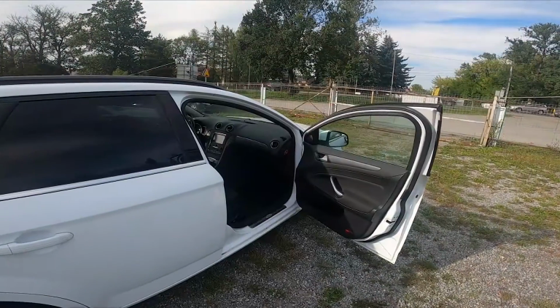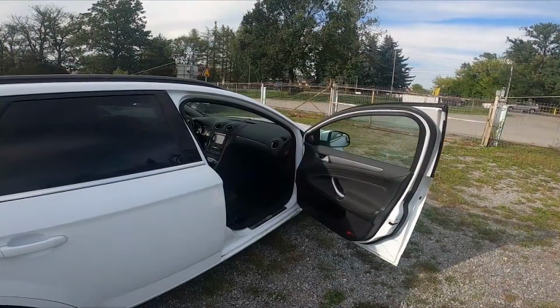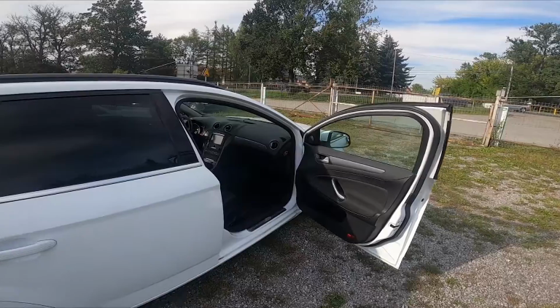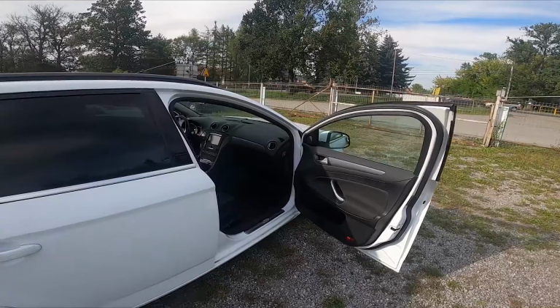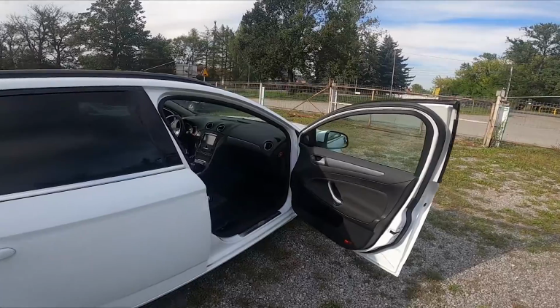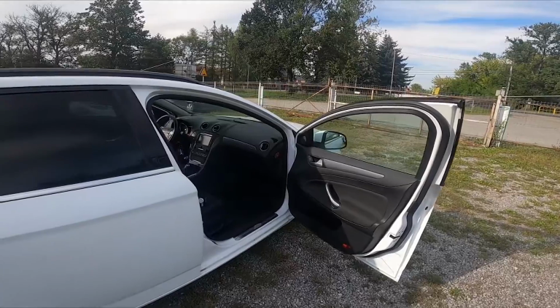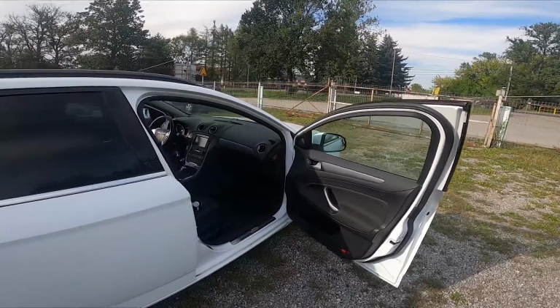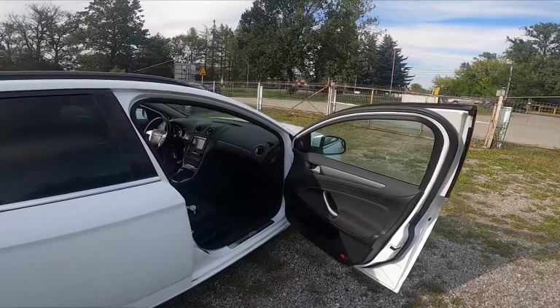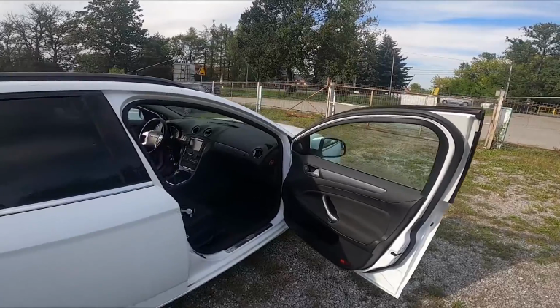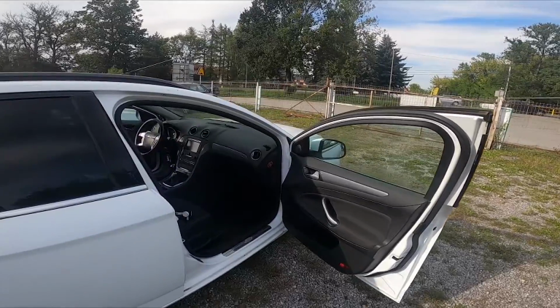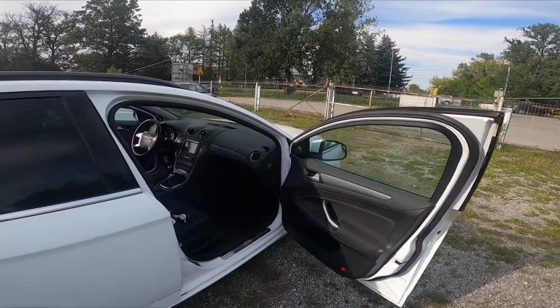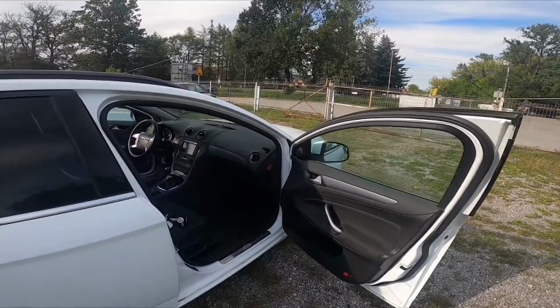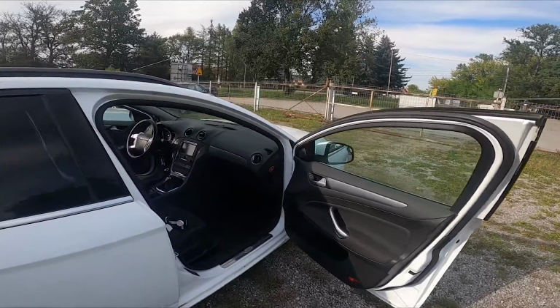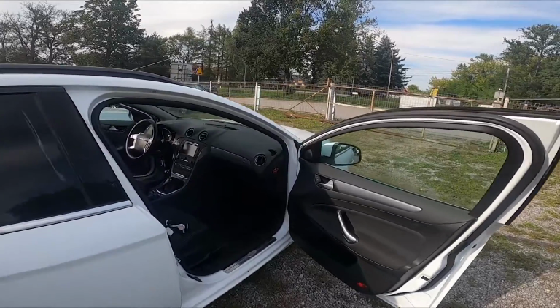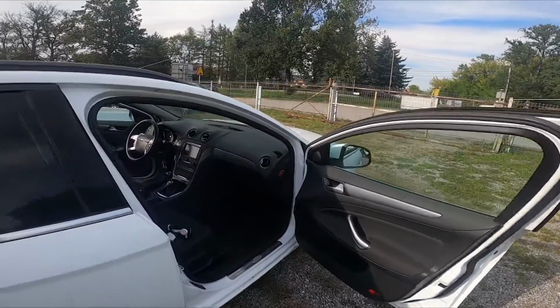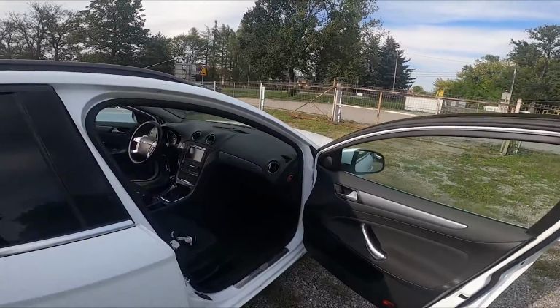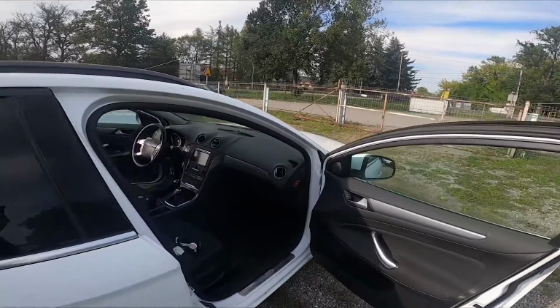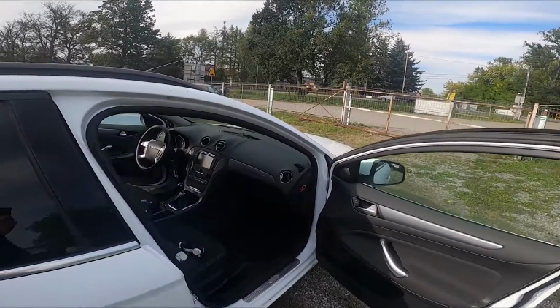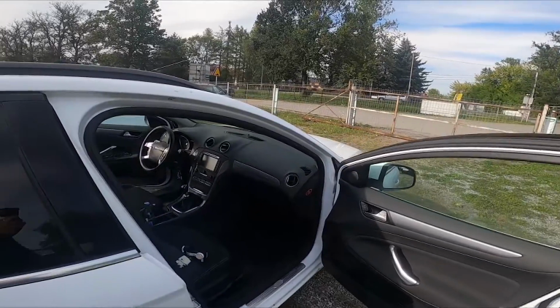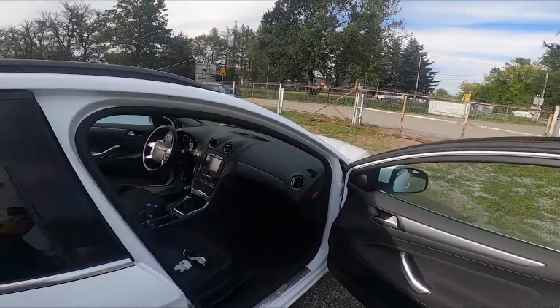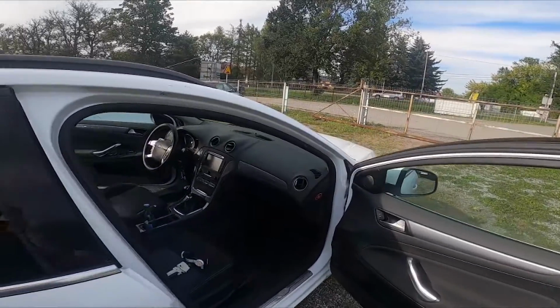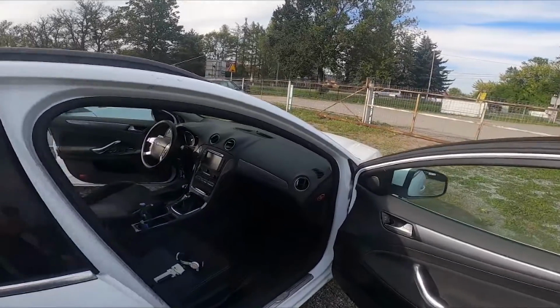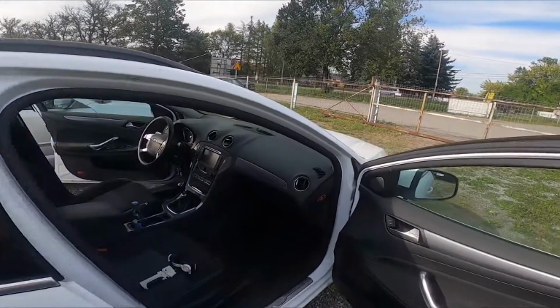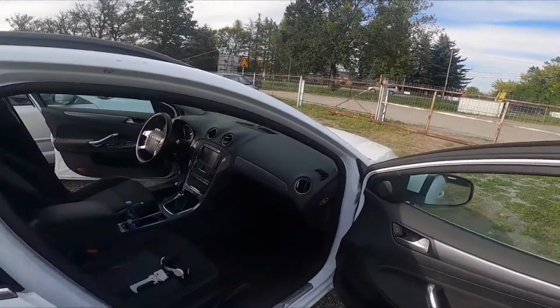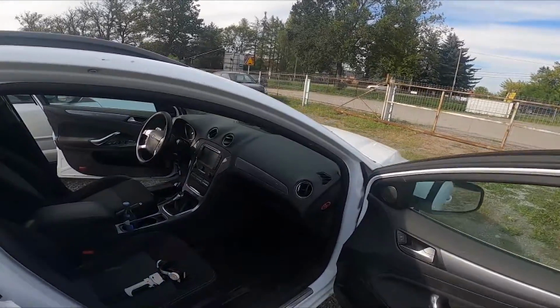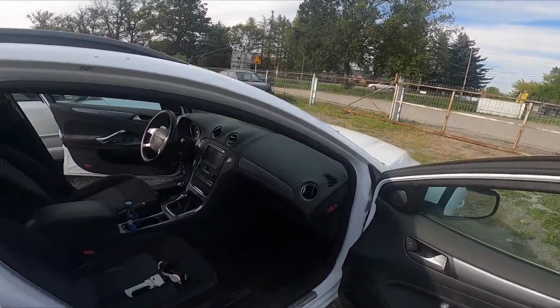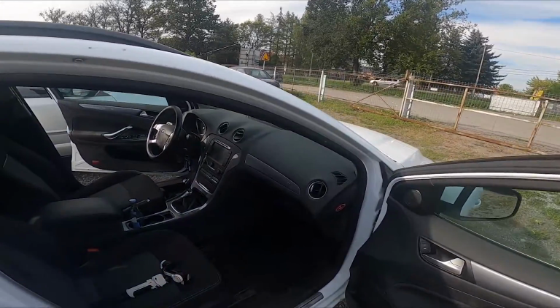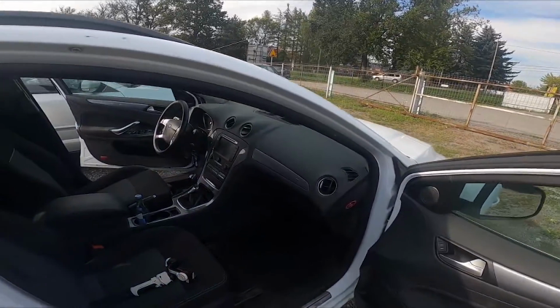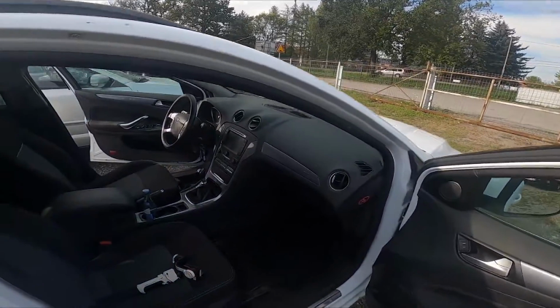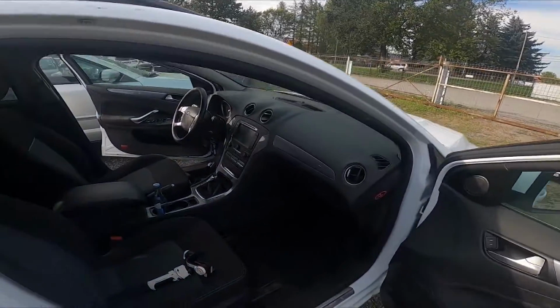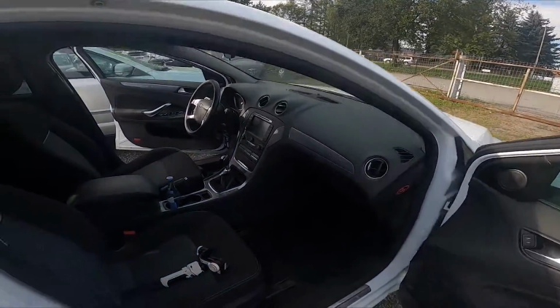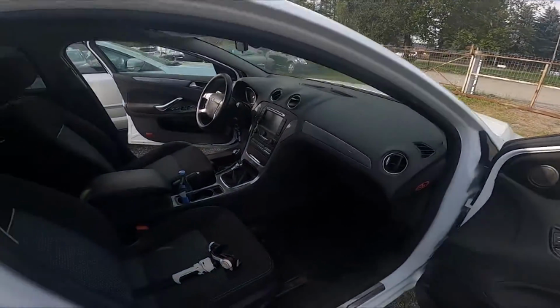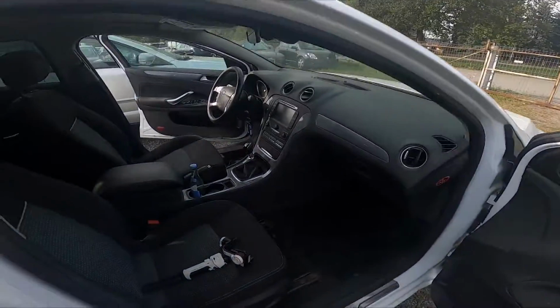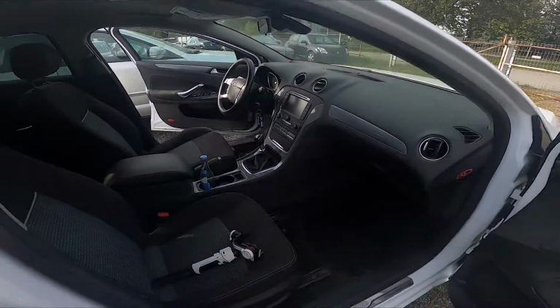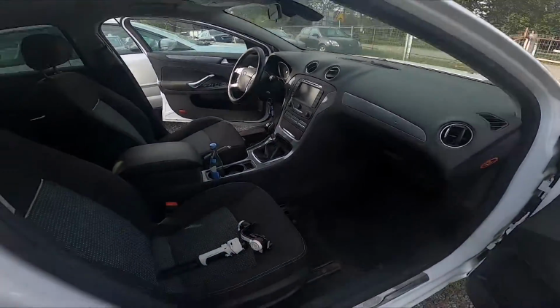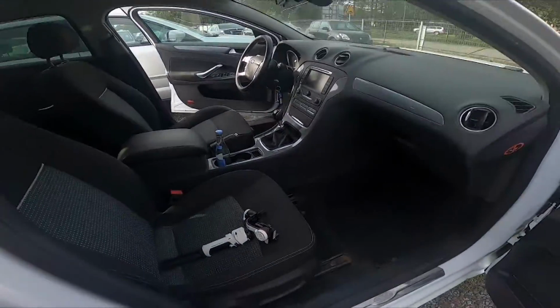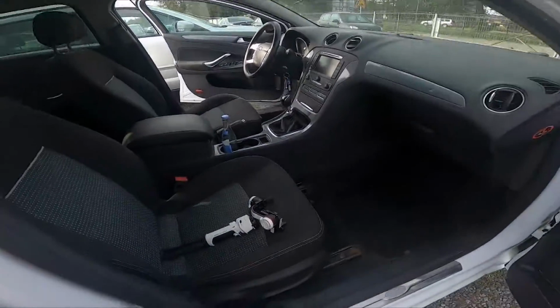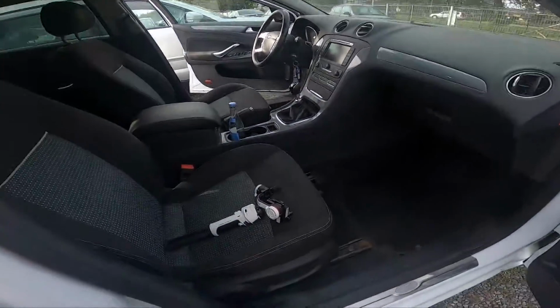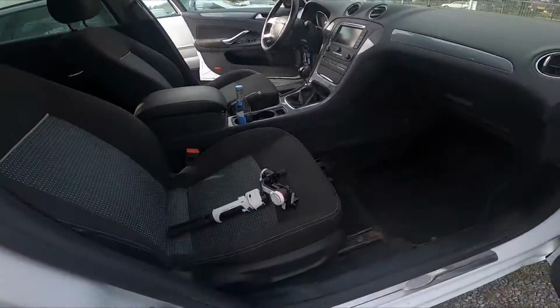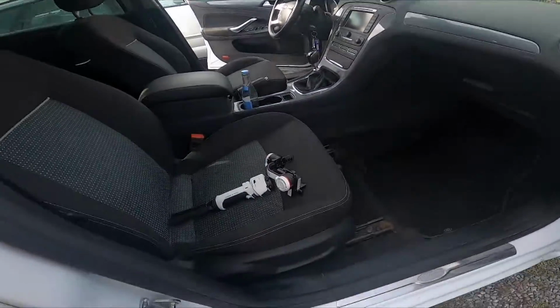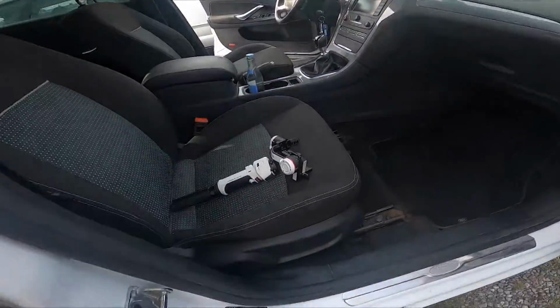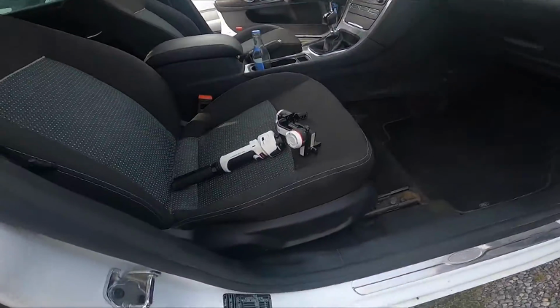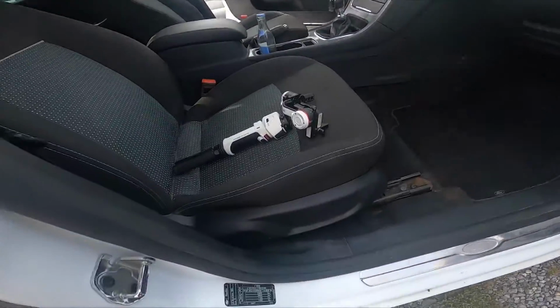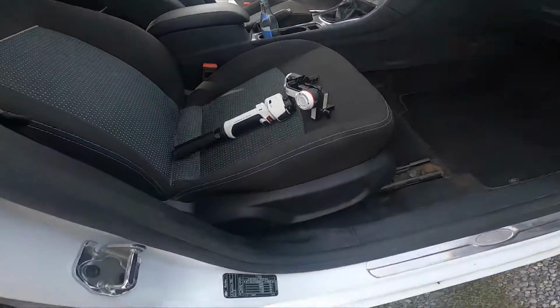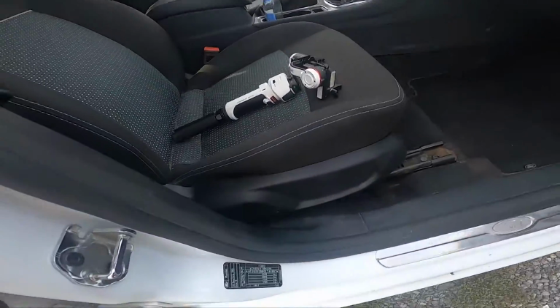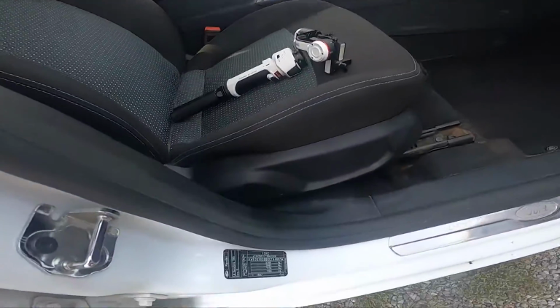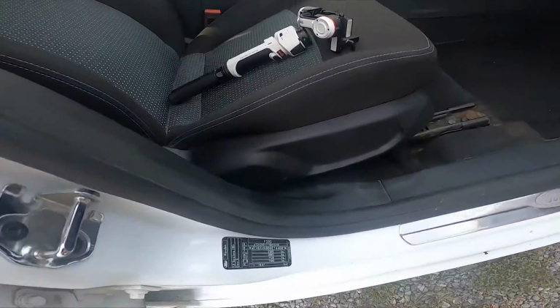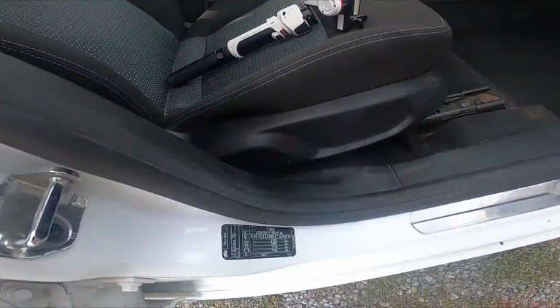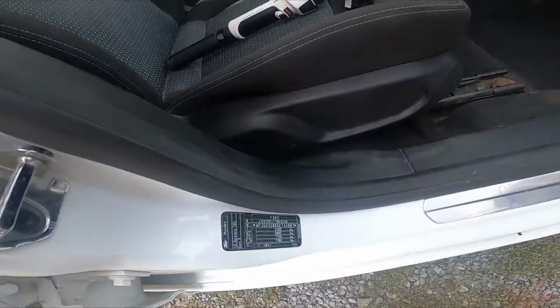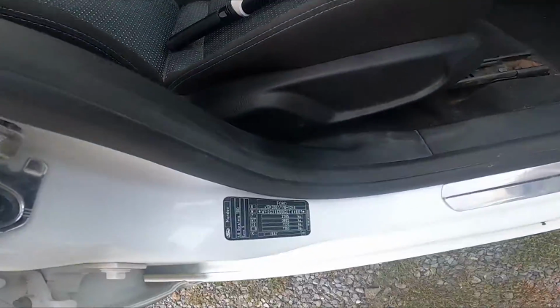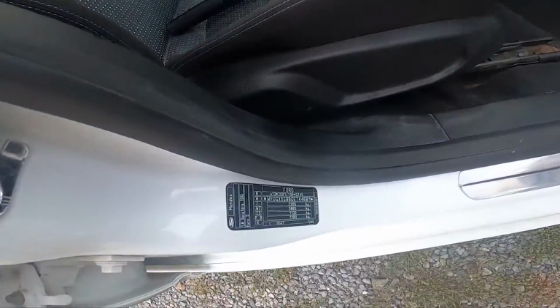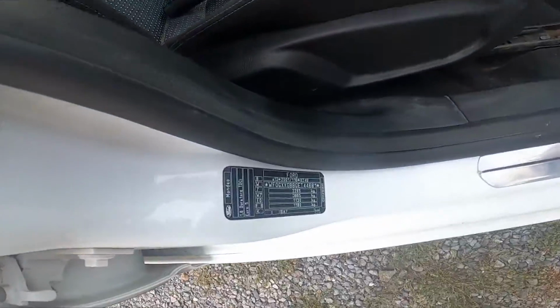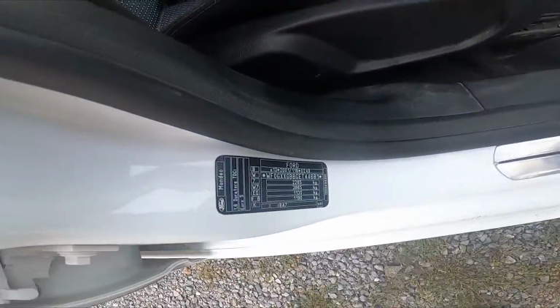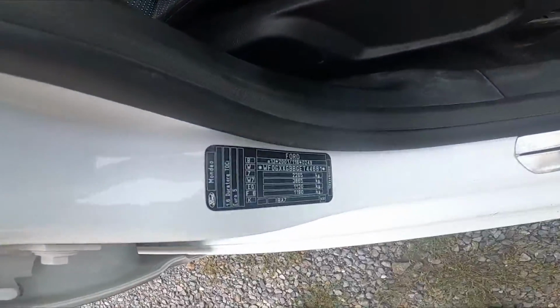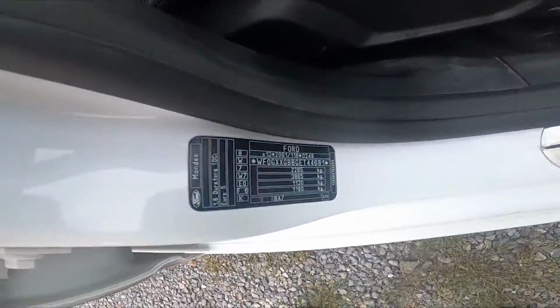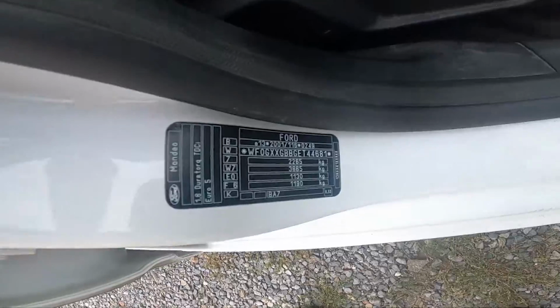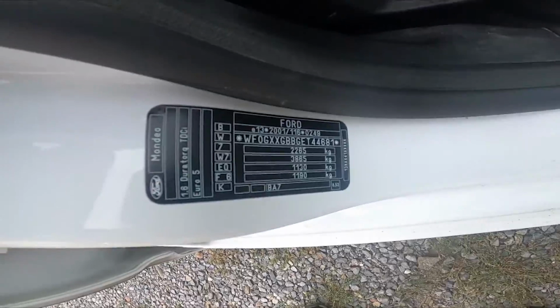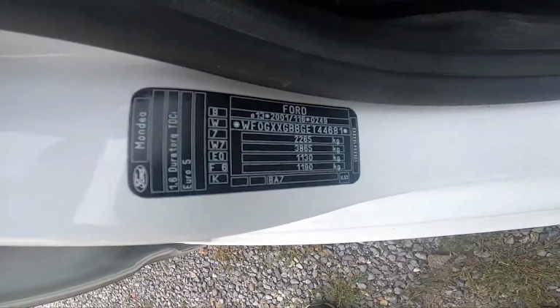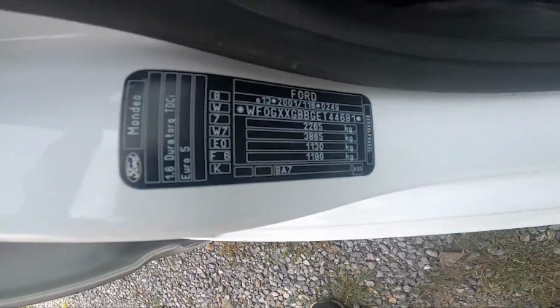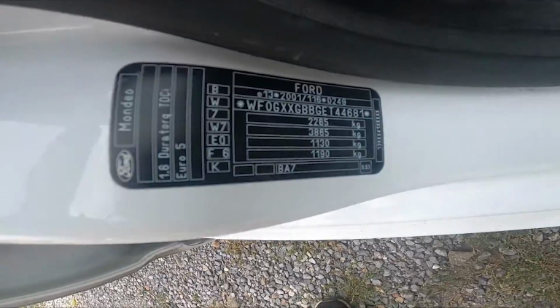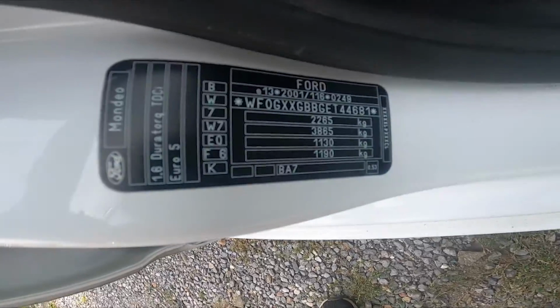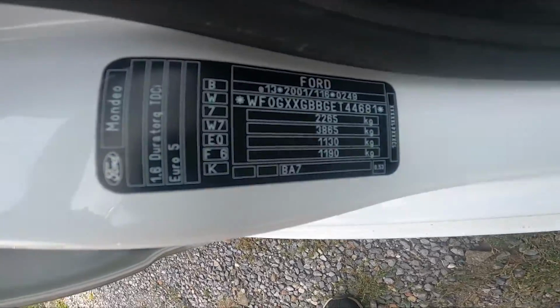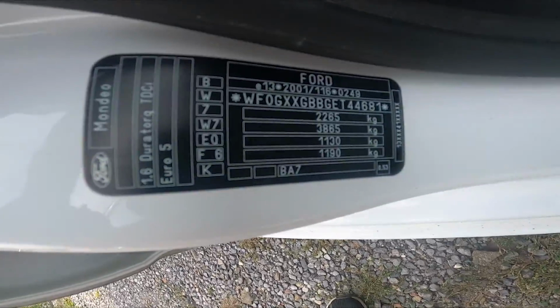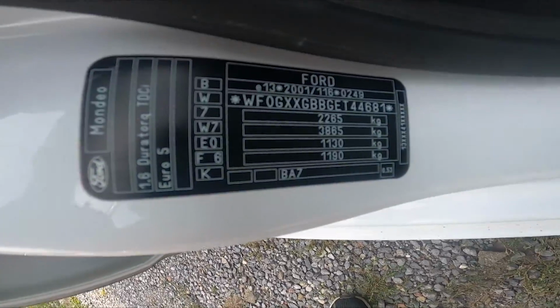Firstly, let's take a look at the passenger doors — the sticker is located right here behind them.